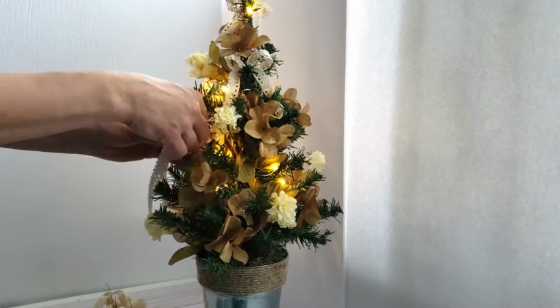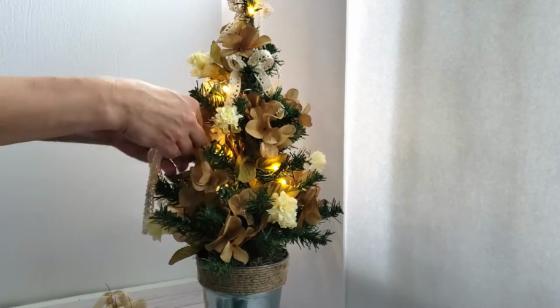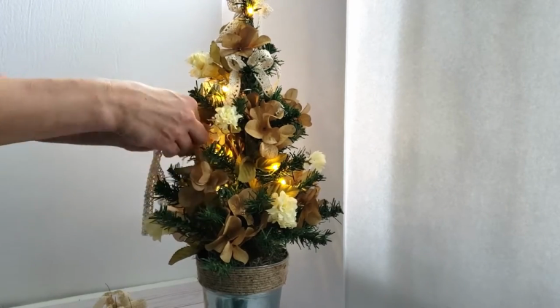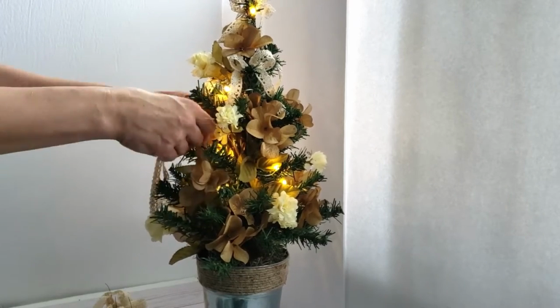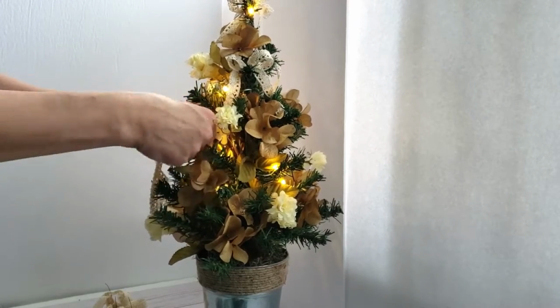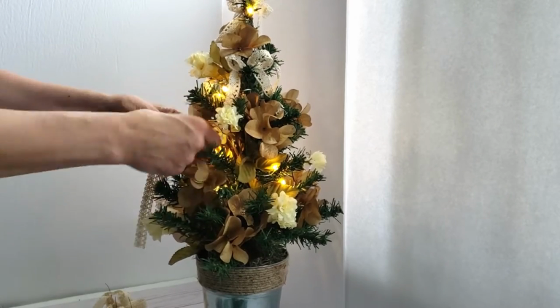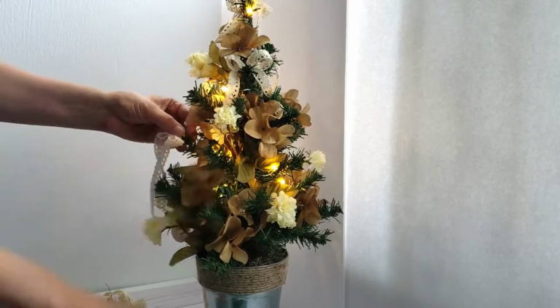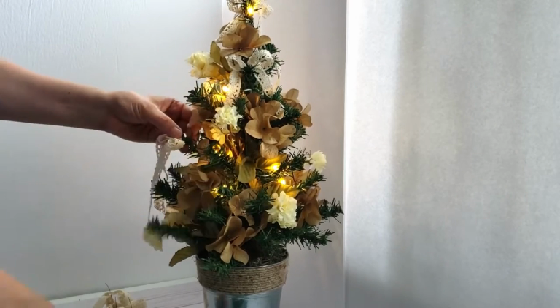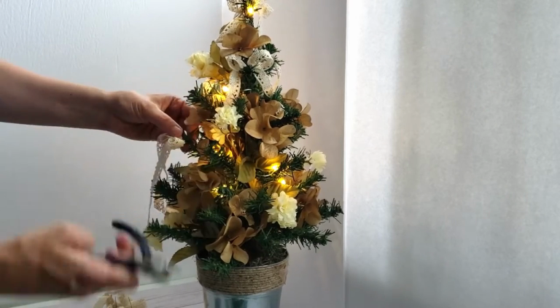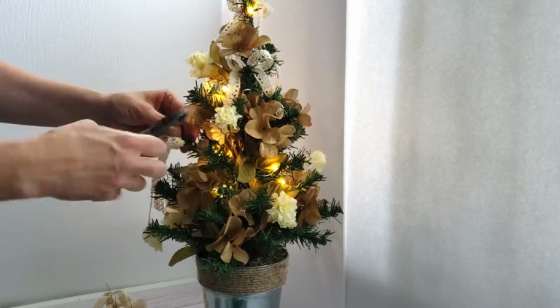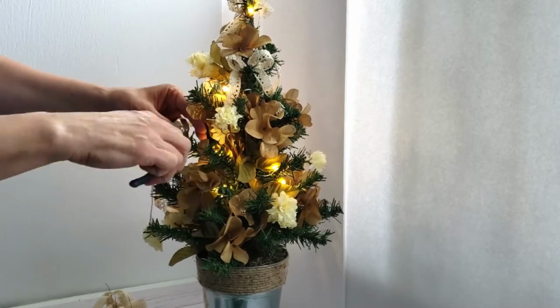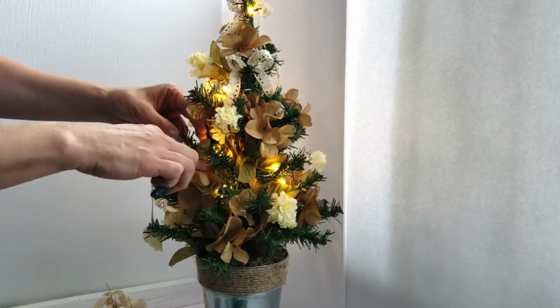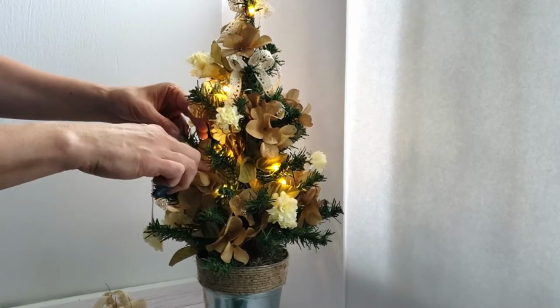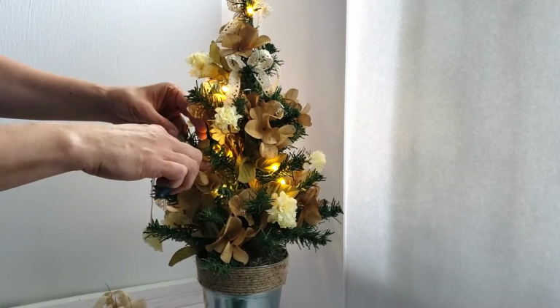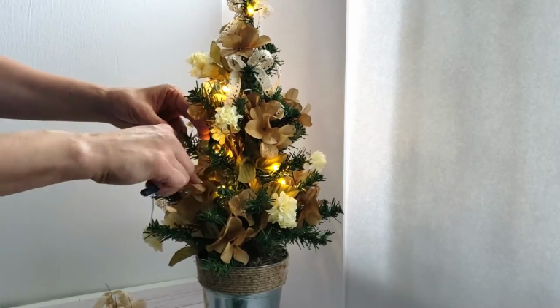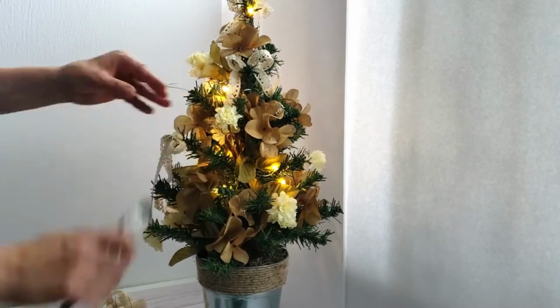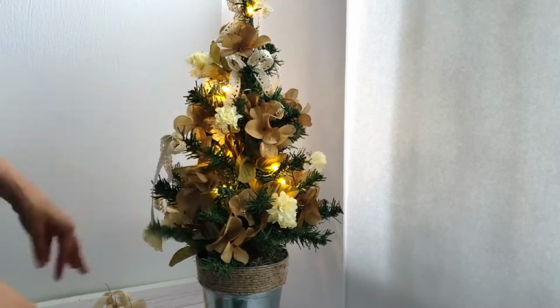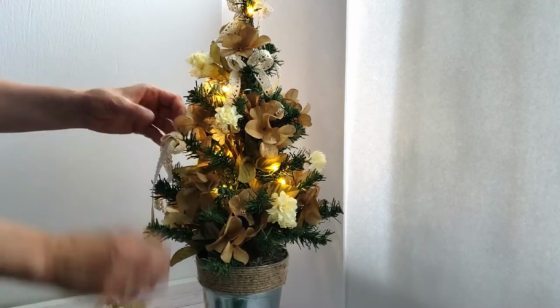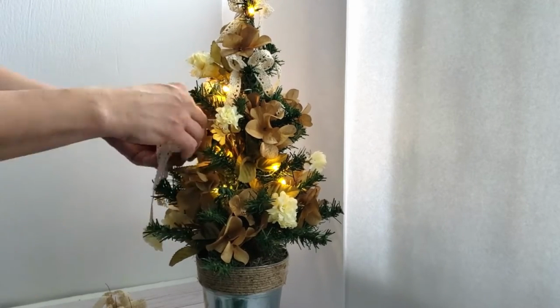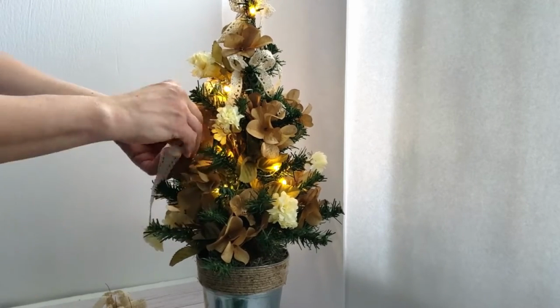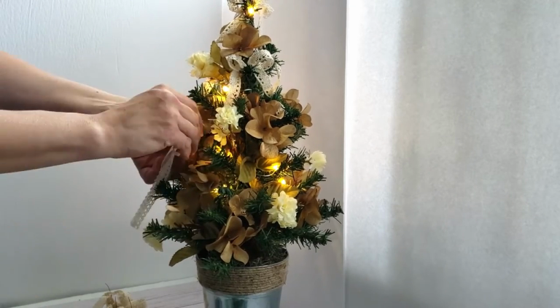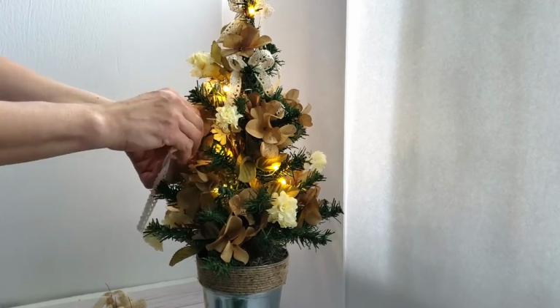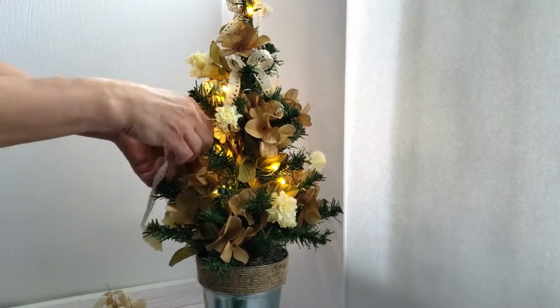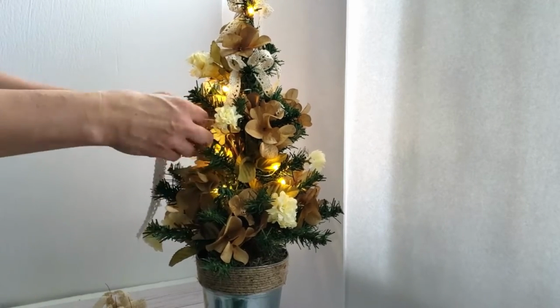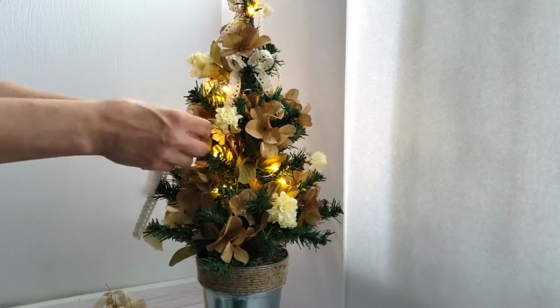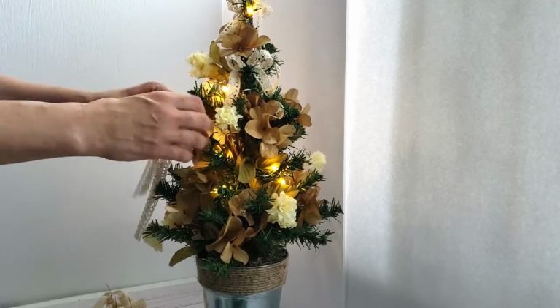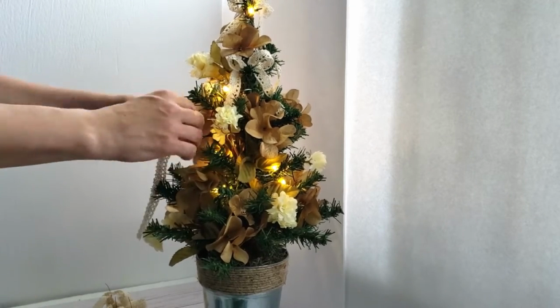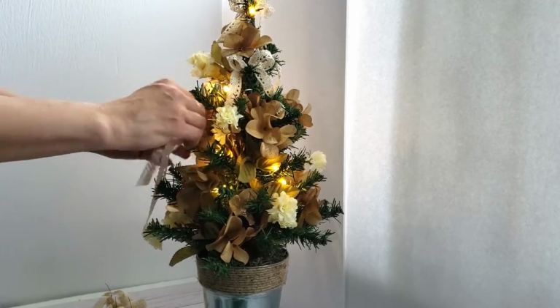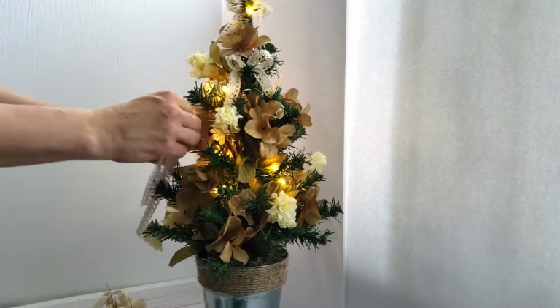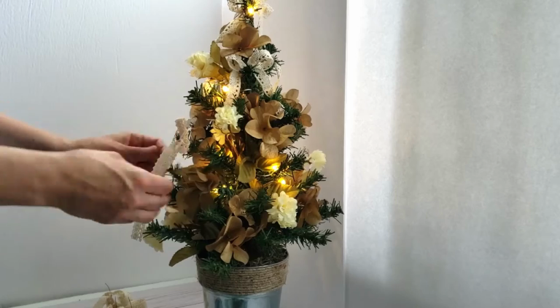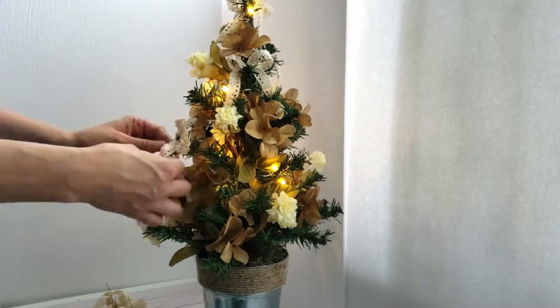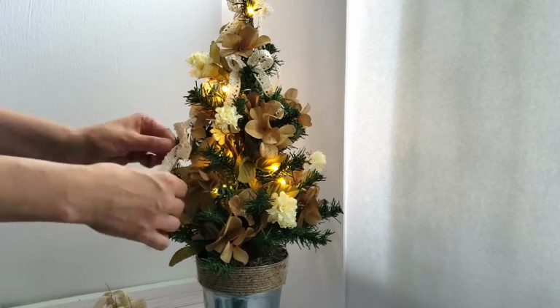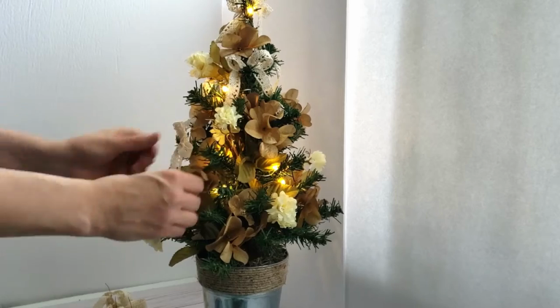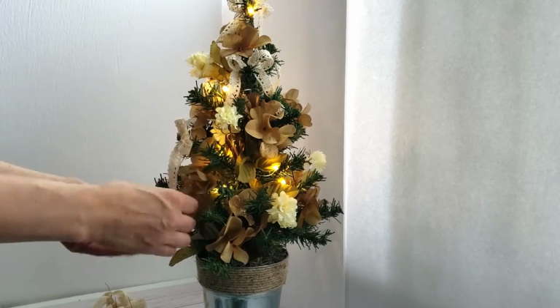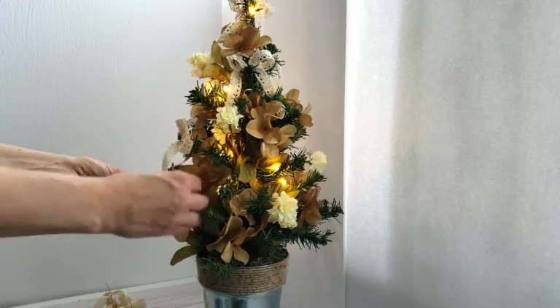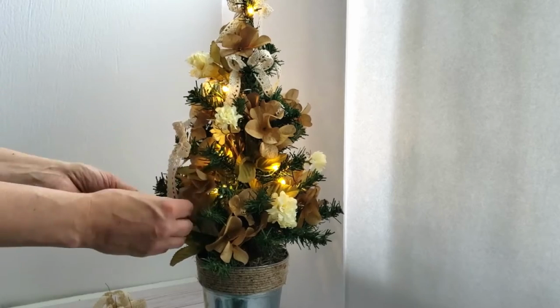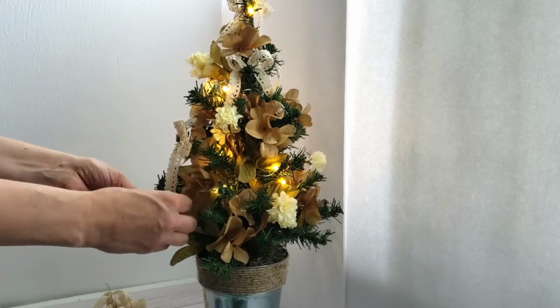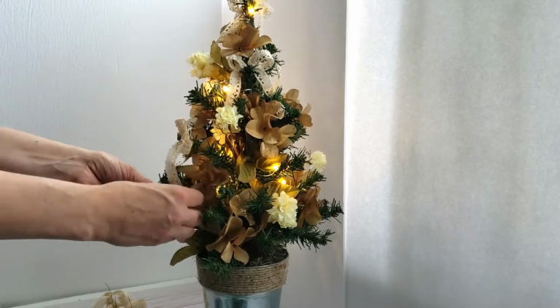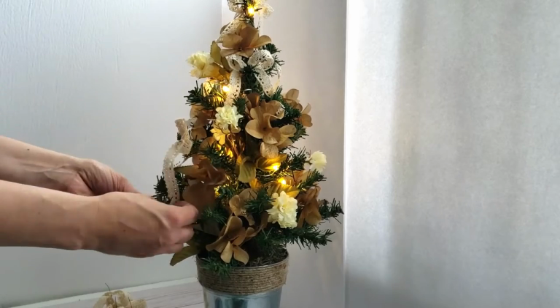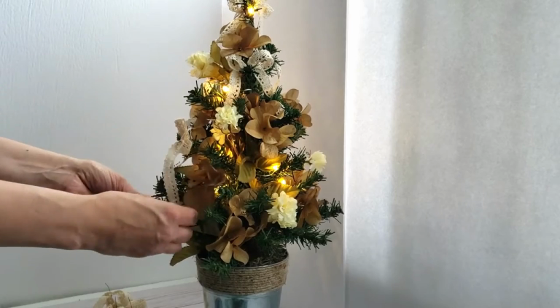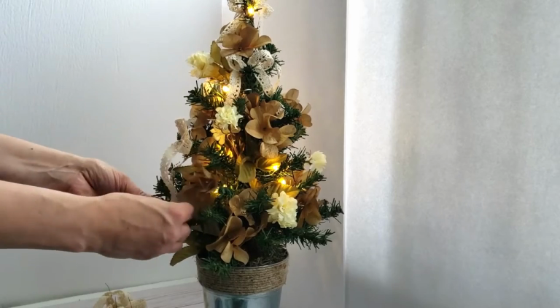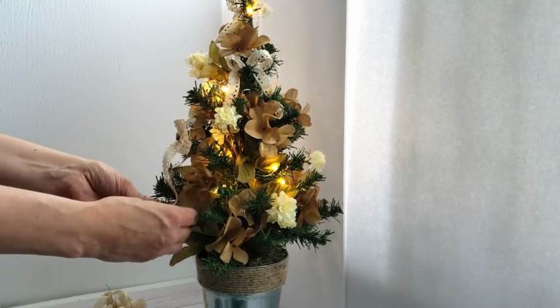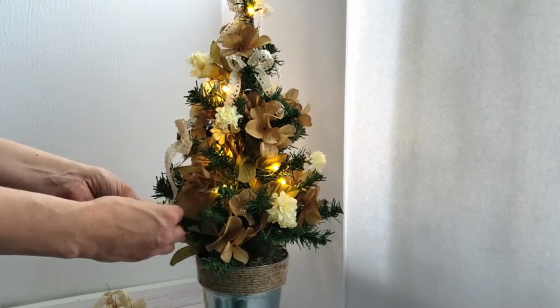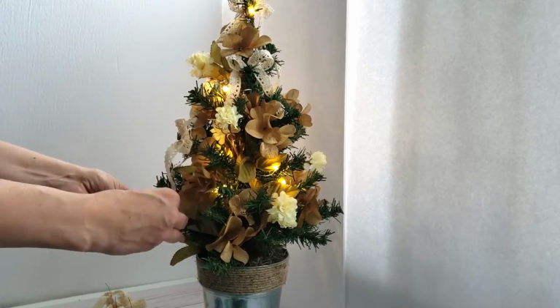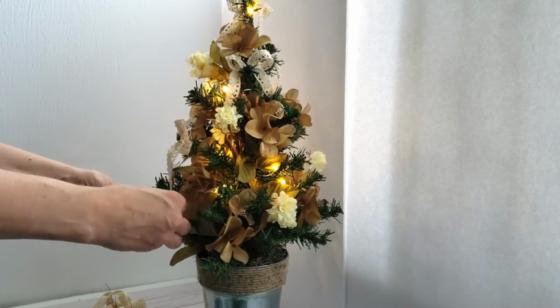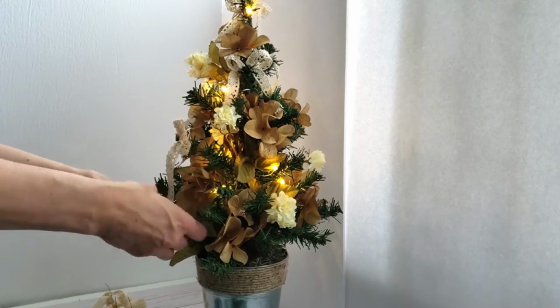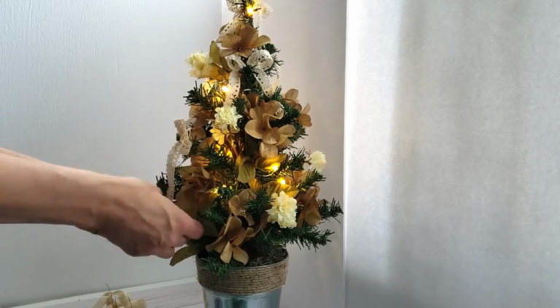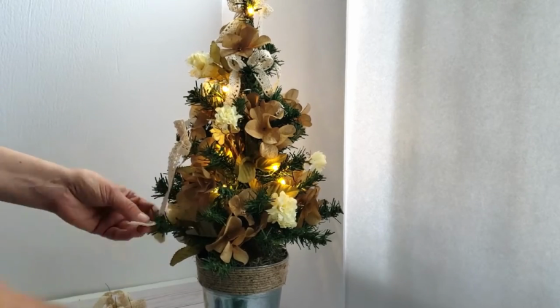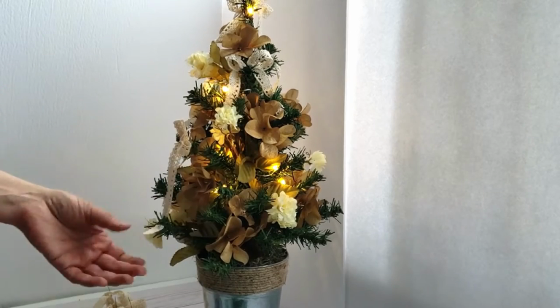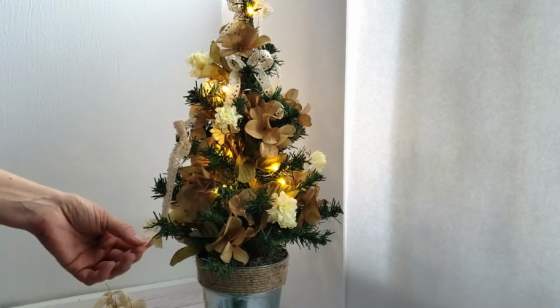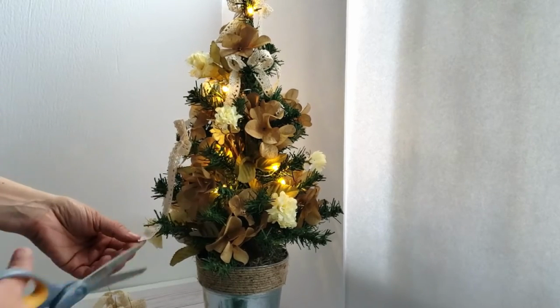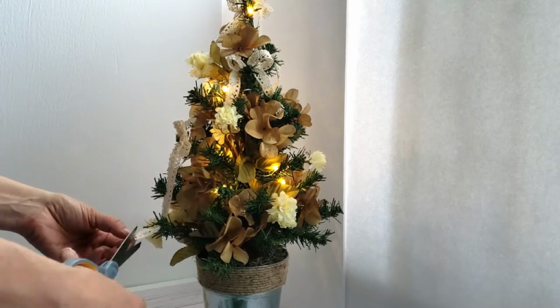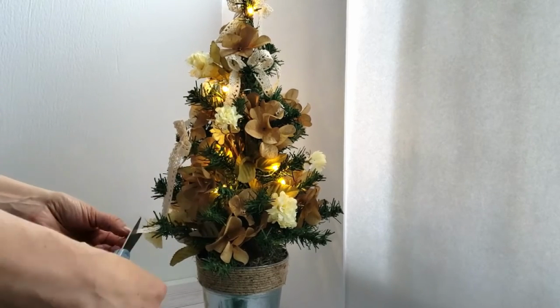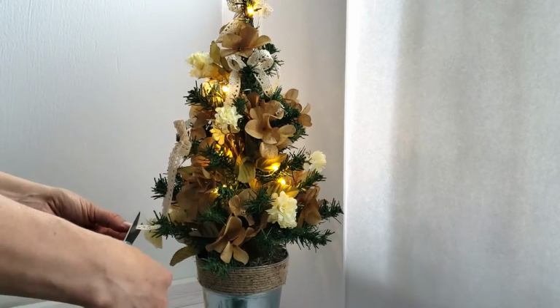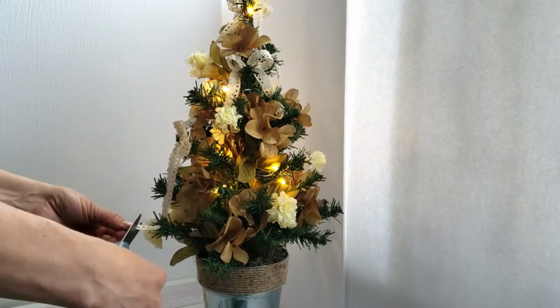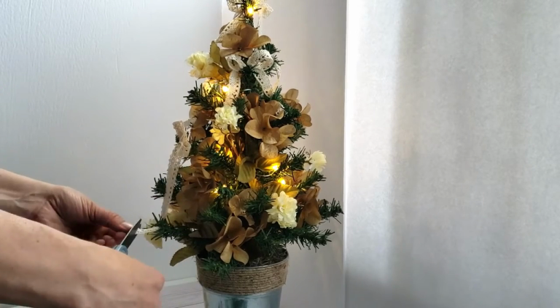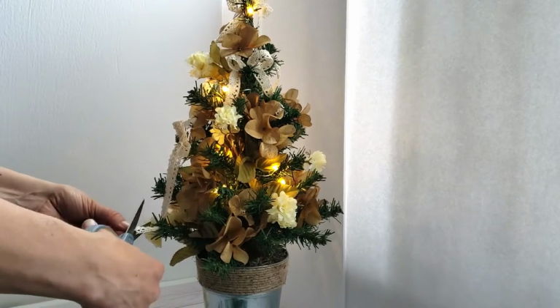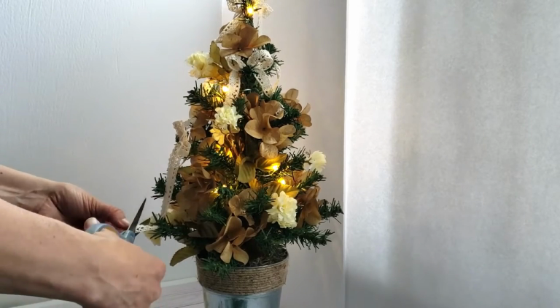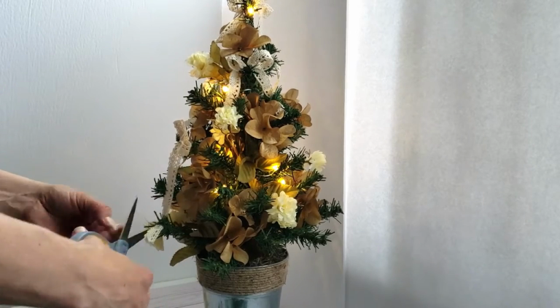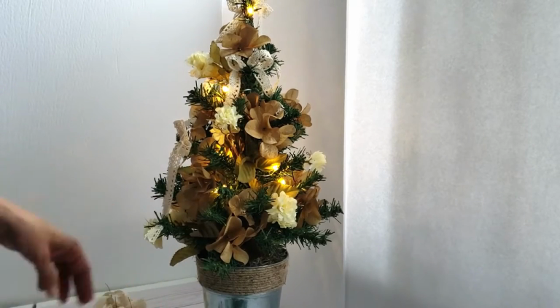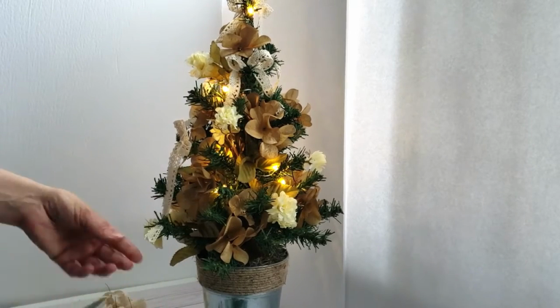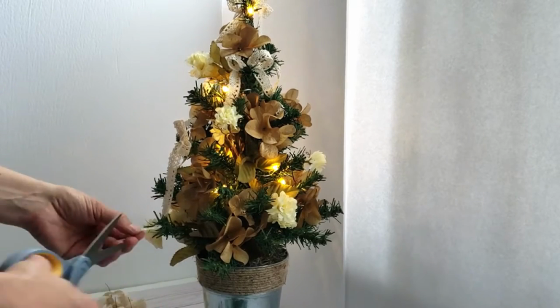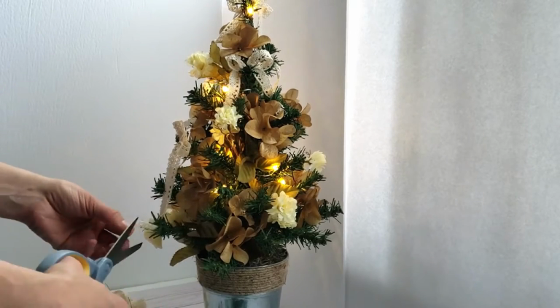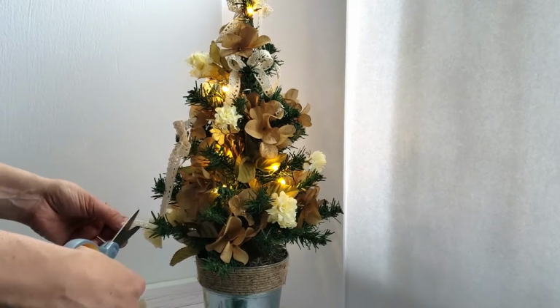I love how this tree looks. It looks very classy and elegant and it was easy to do.